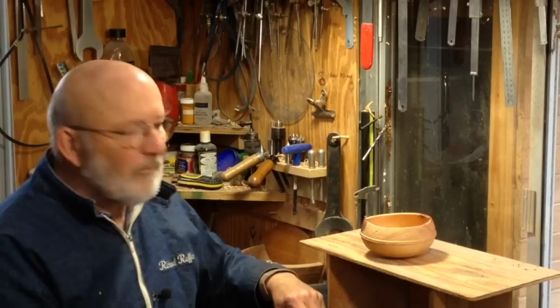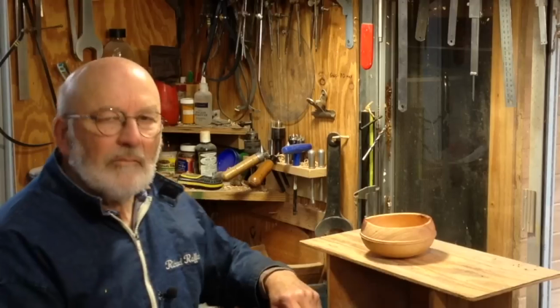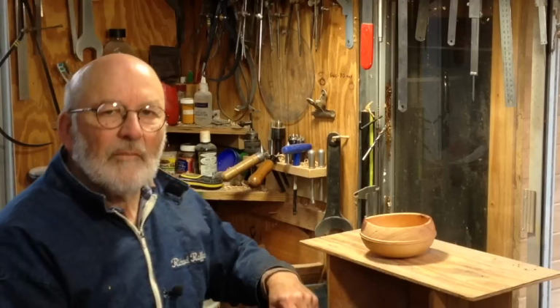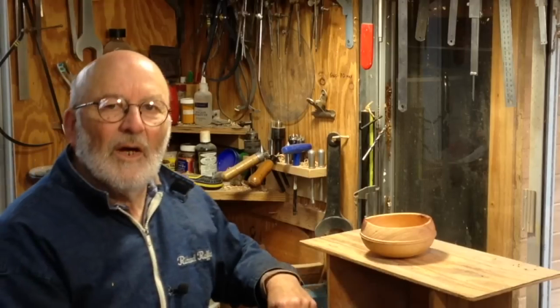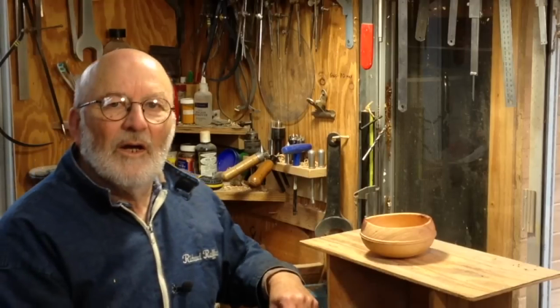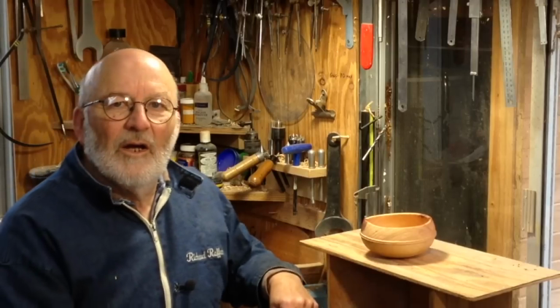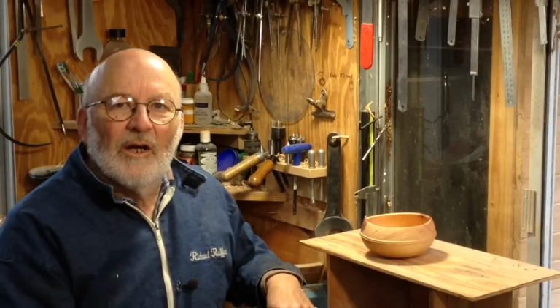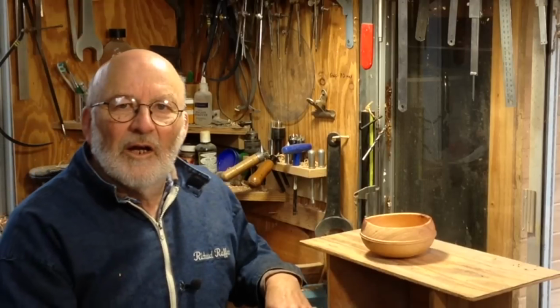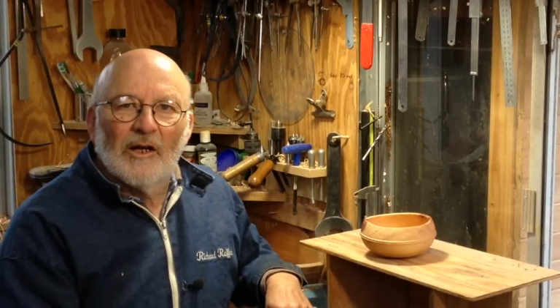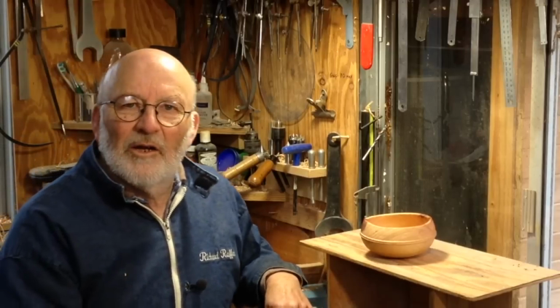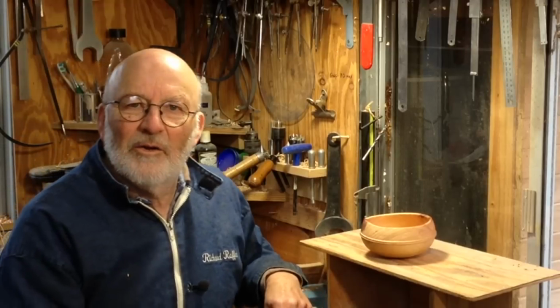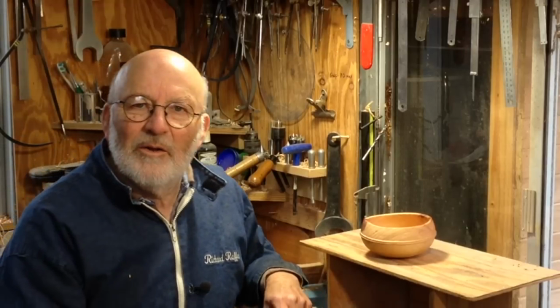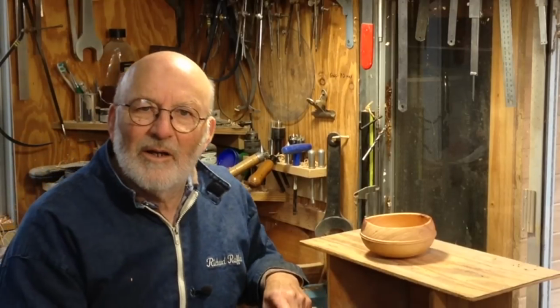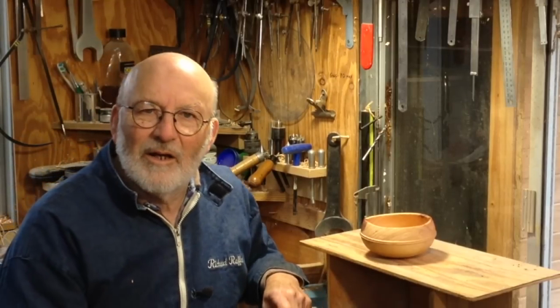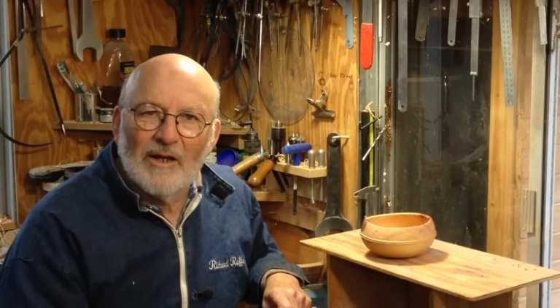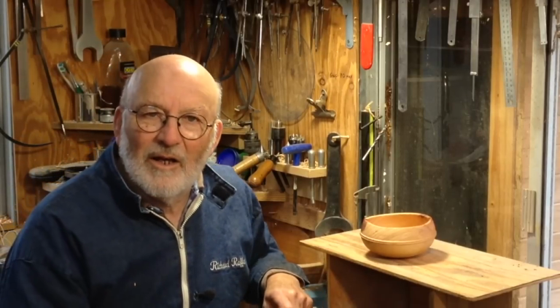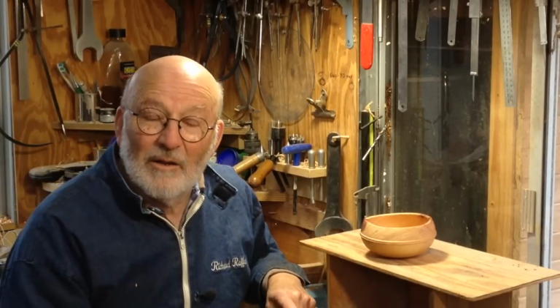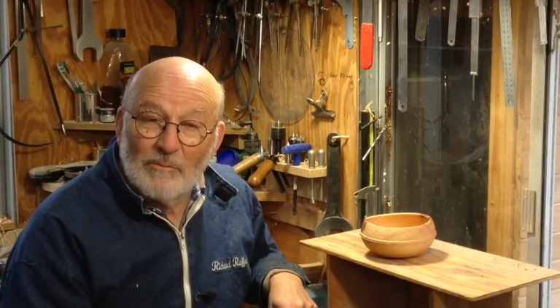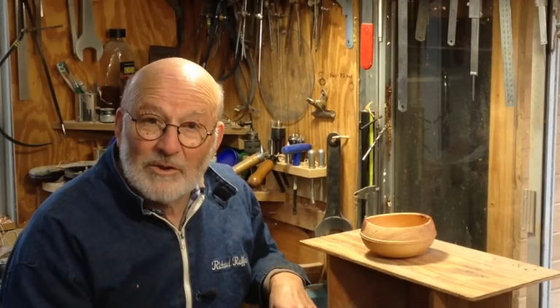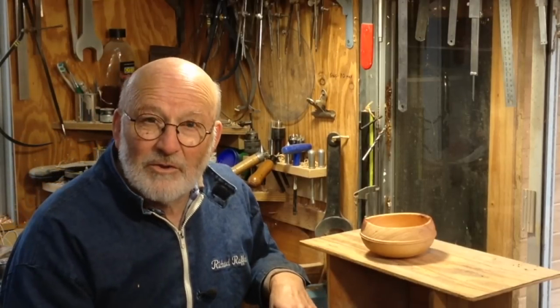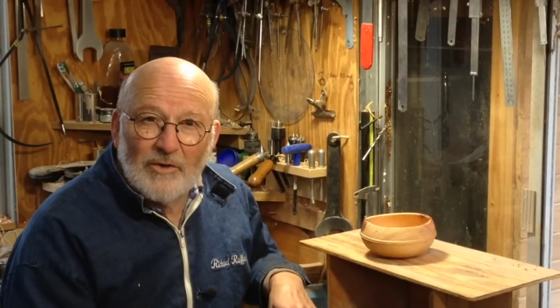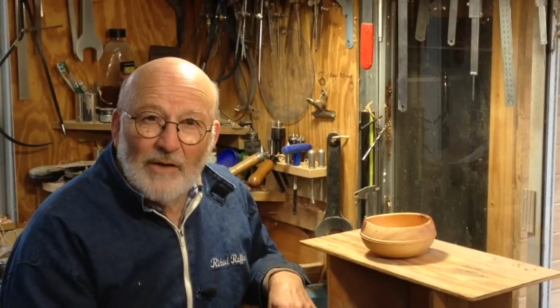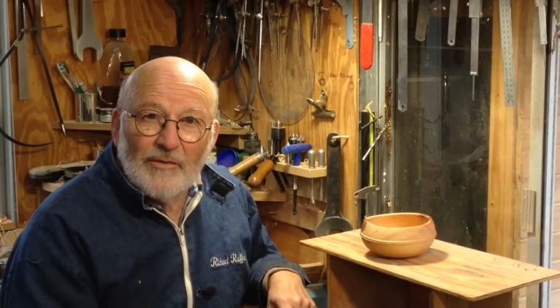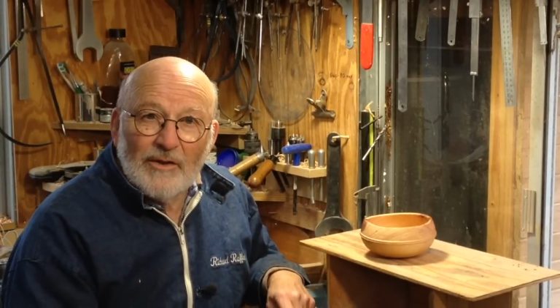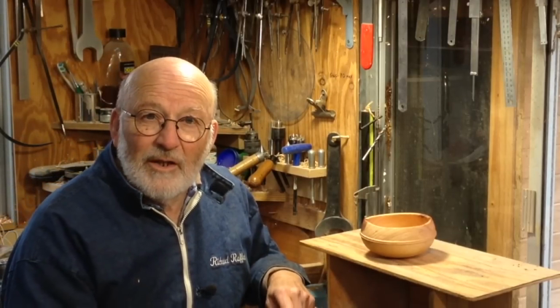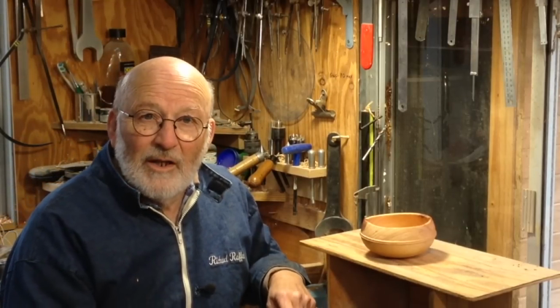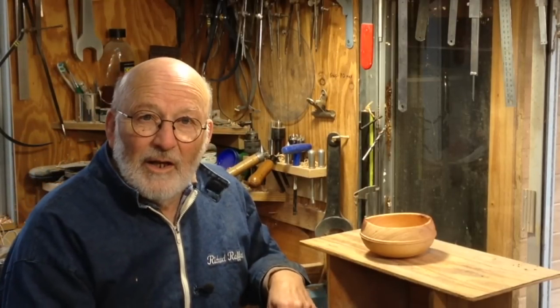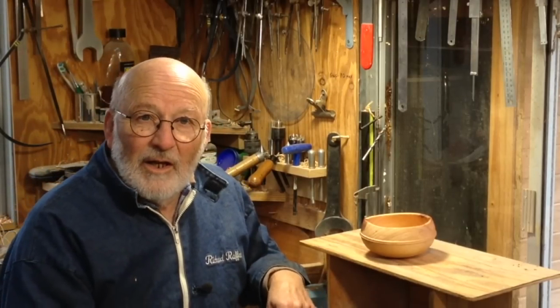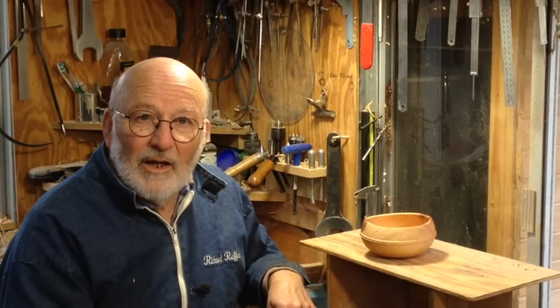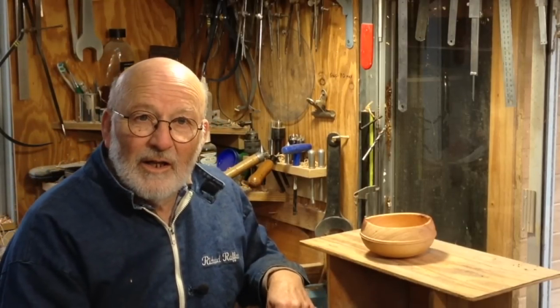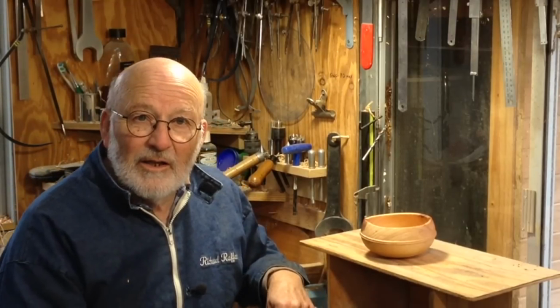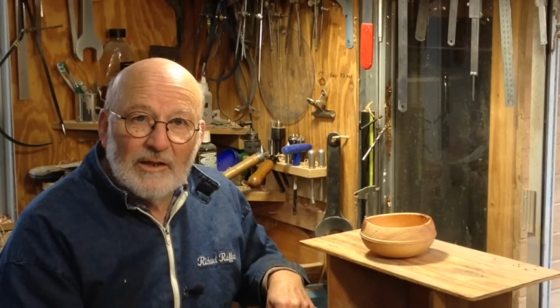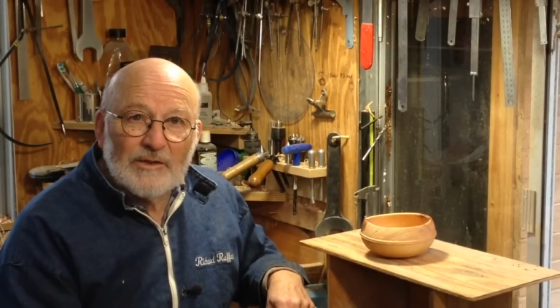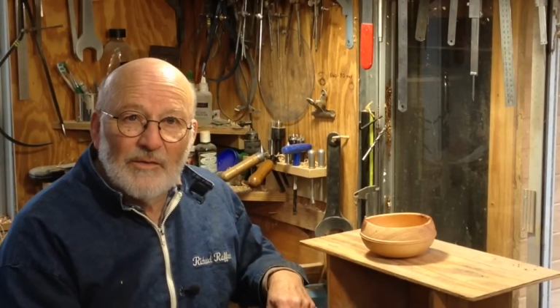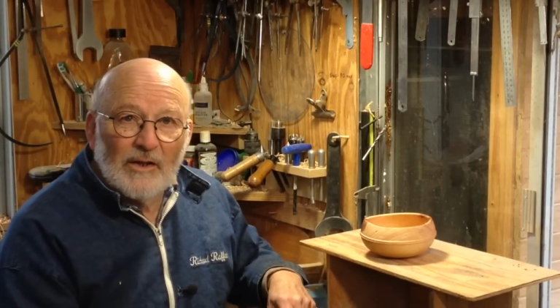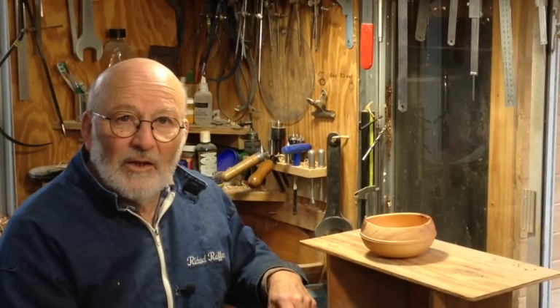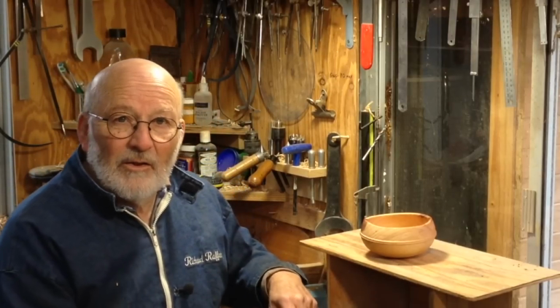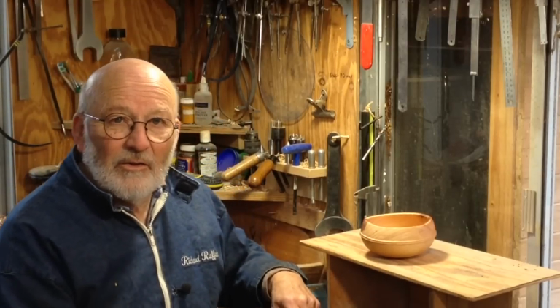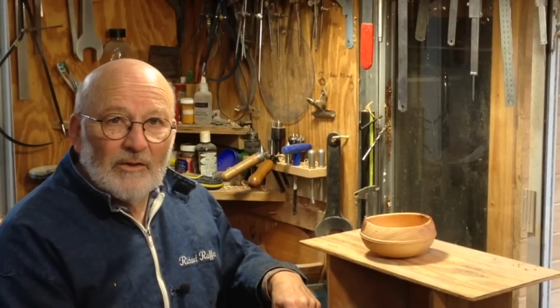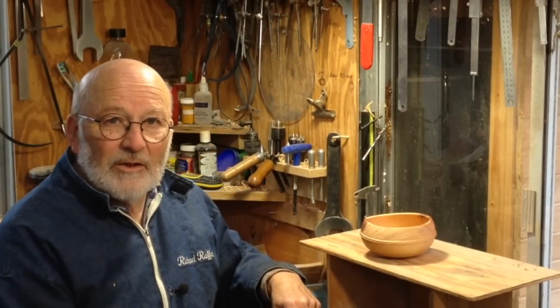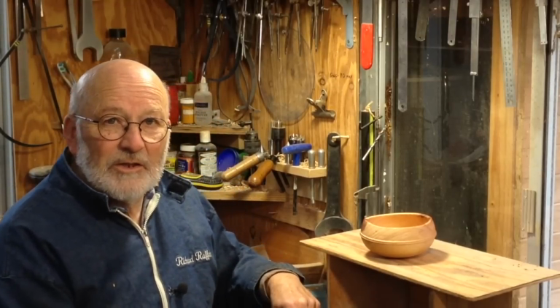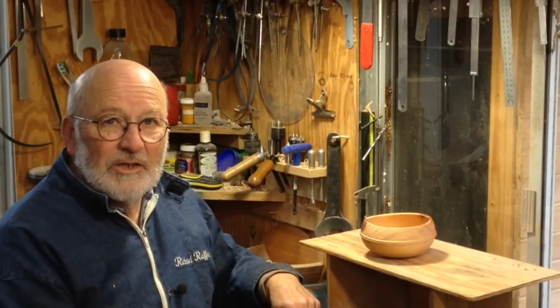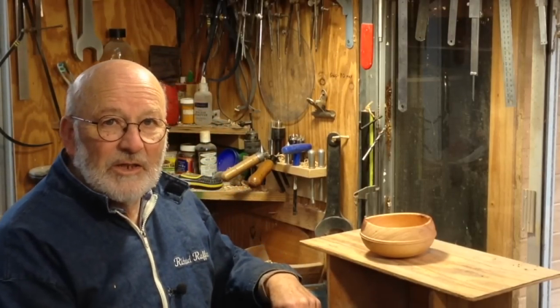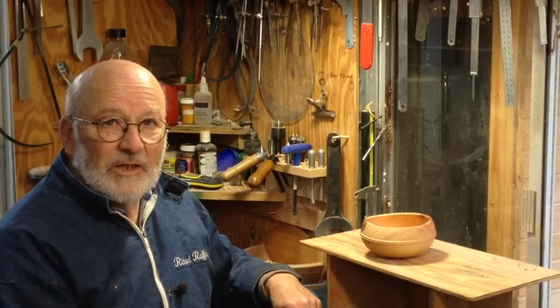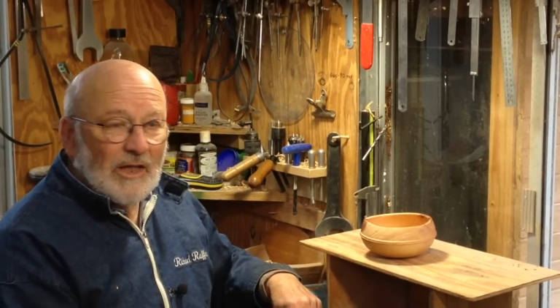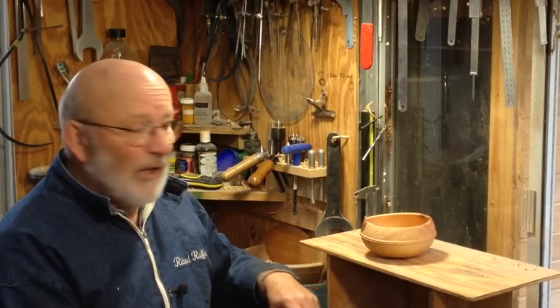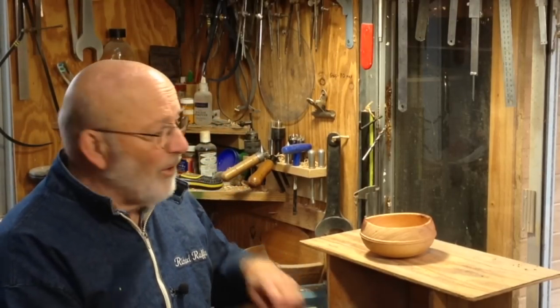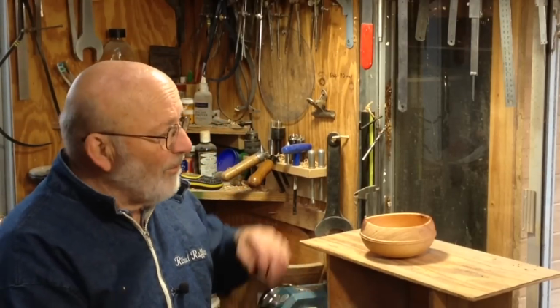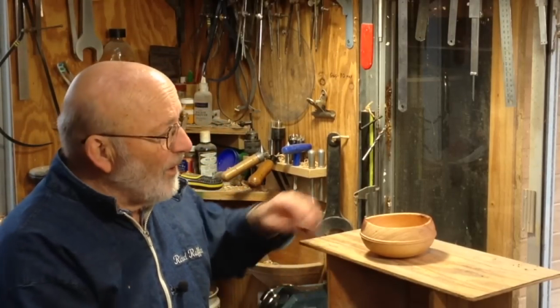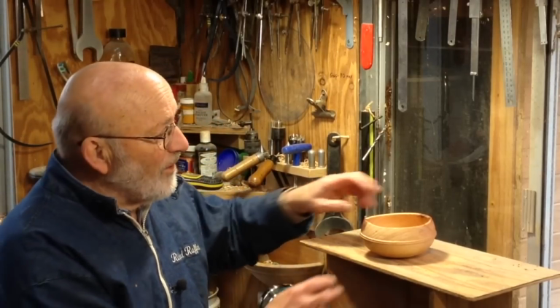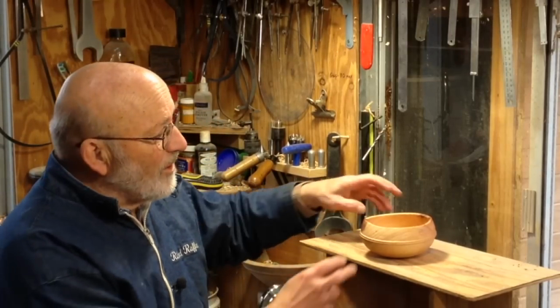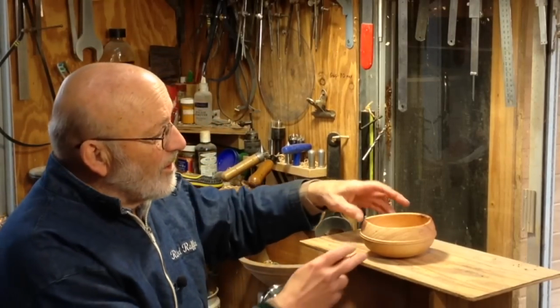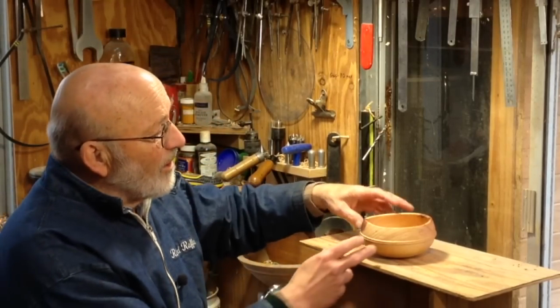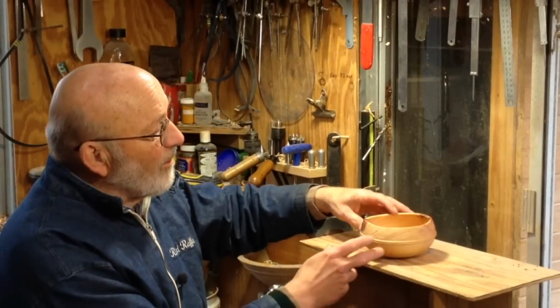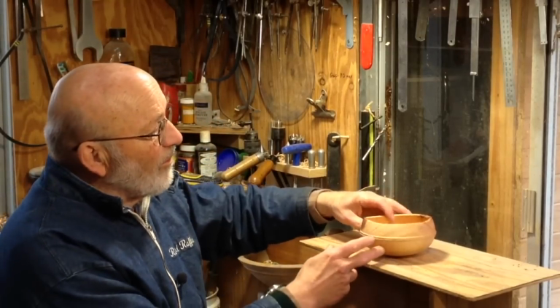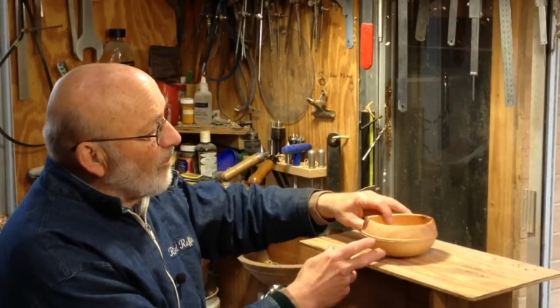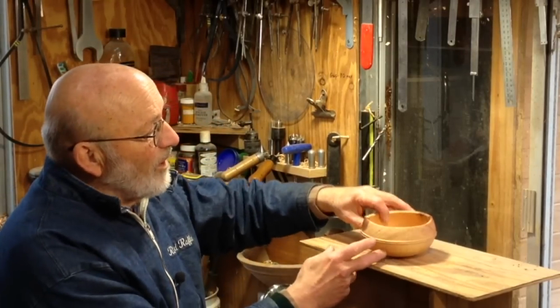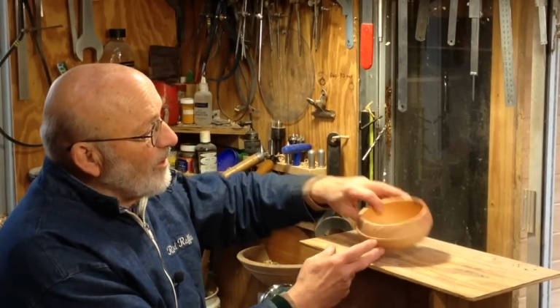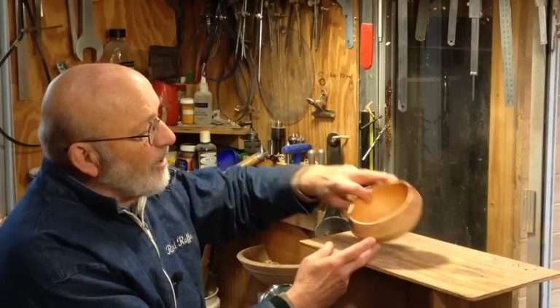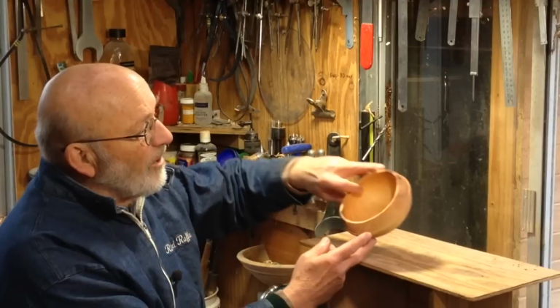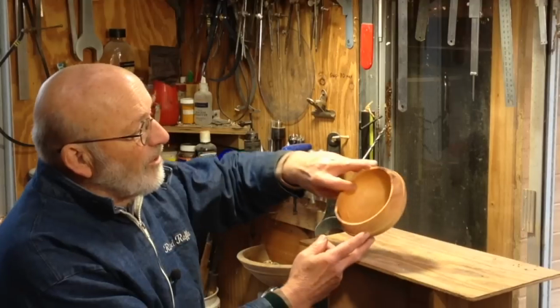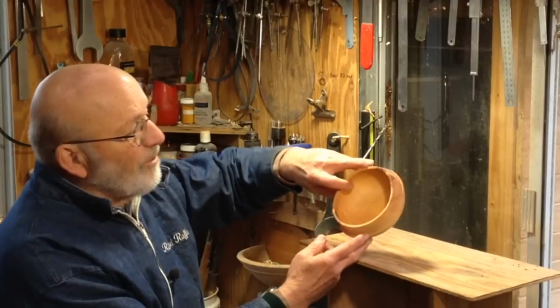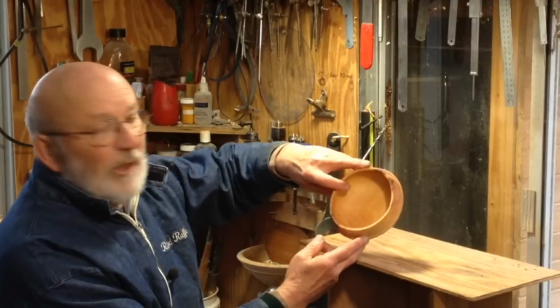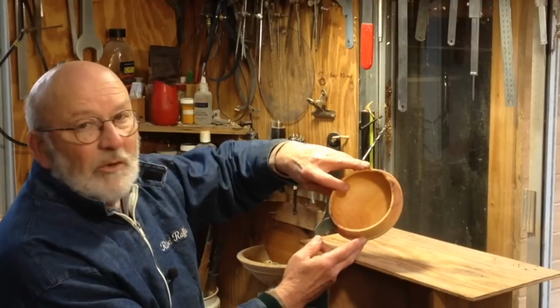Hello, I'm Richard Raffin. In this video you're going to see how I made this little green turned bowl.